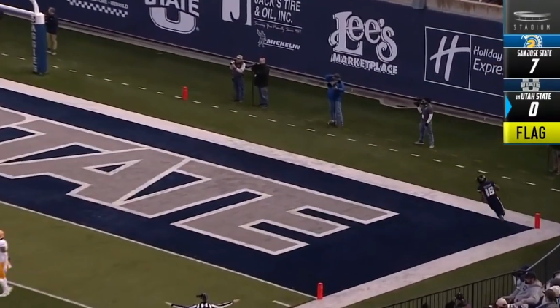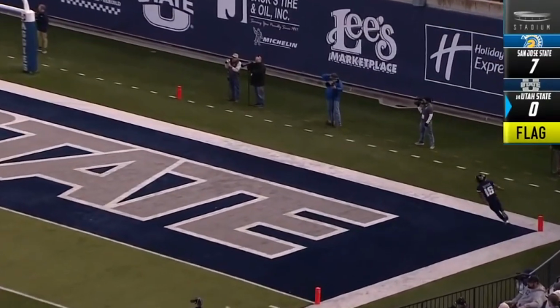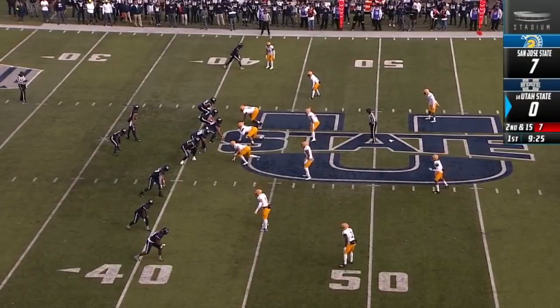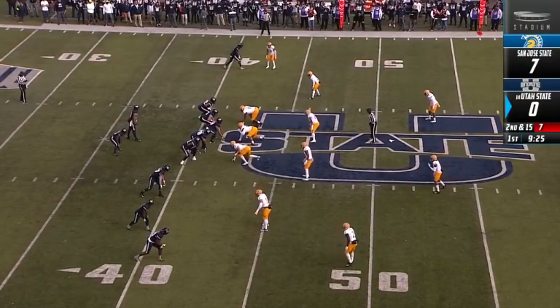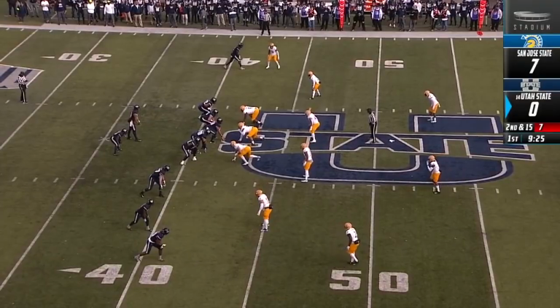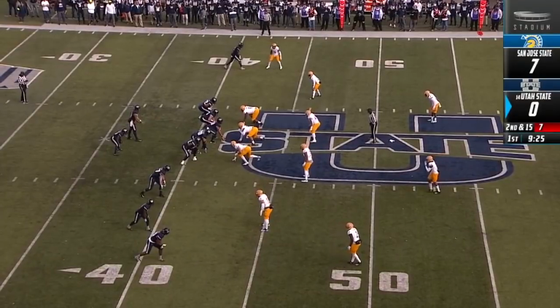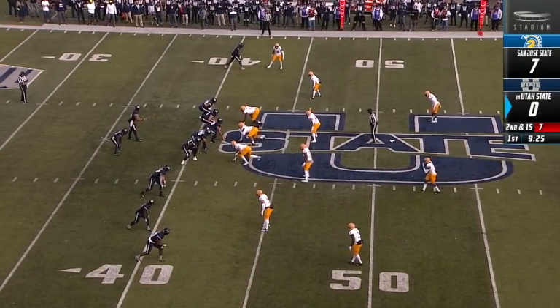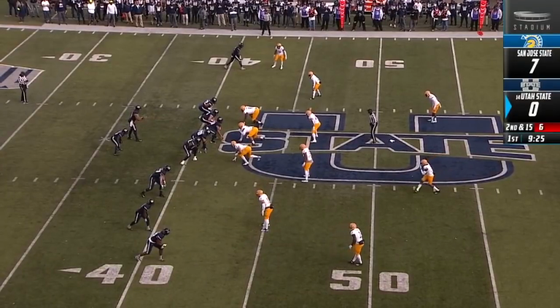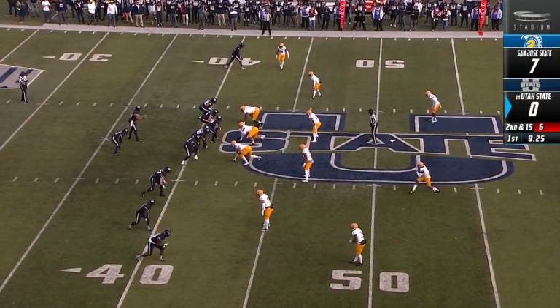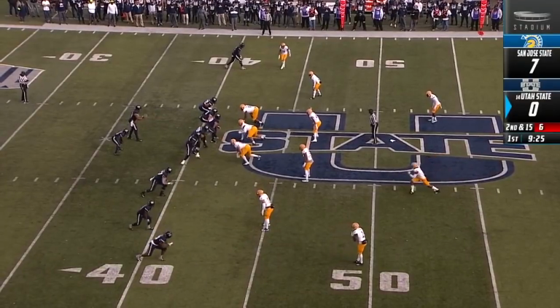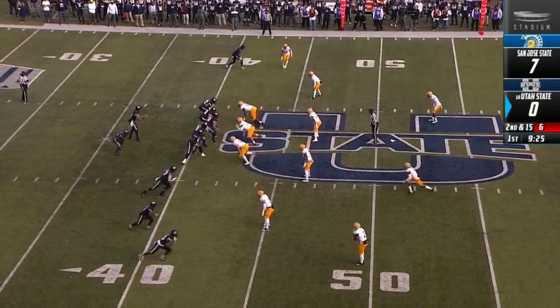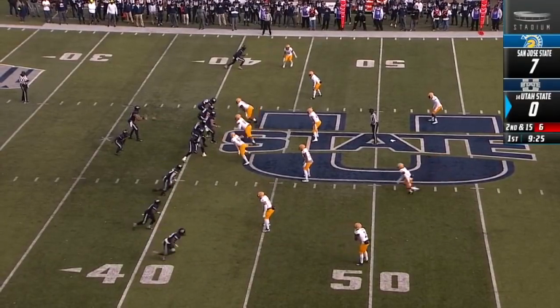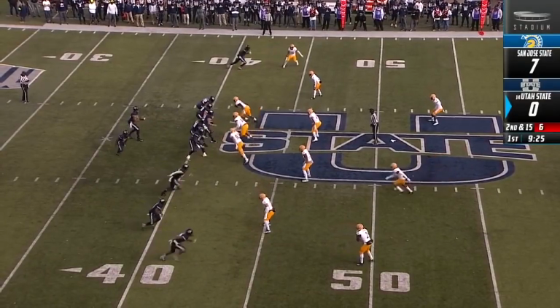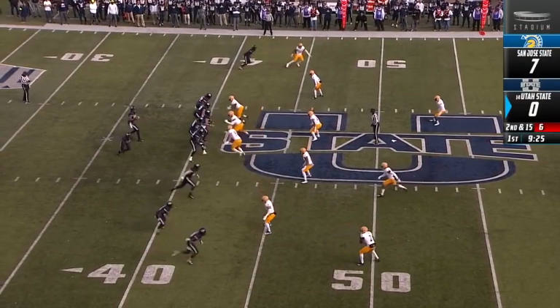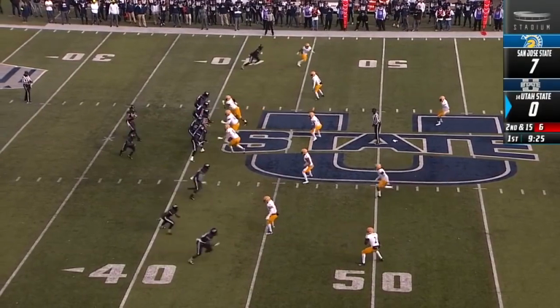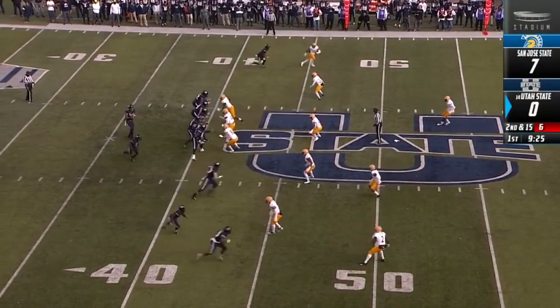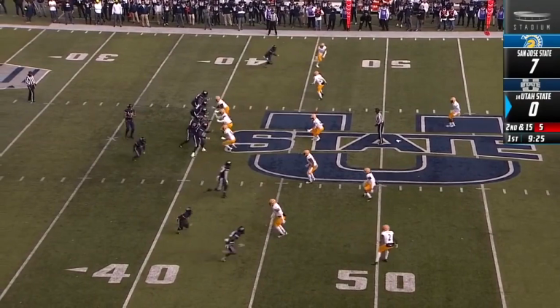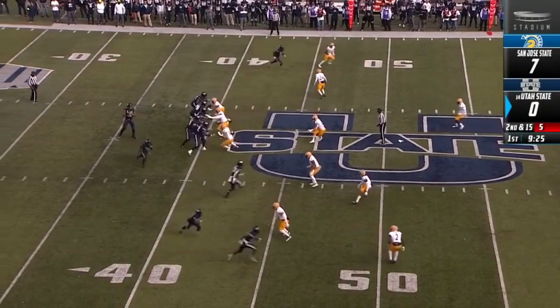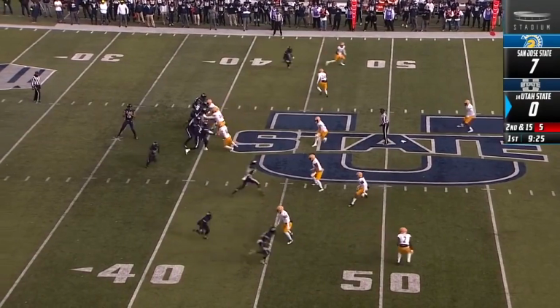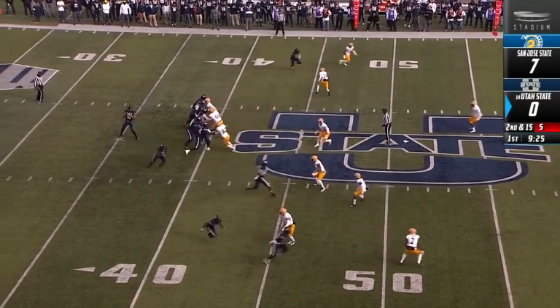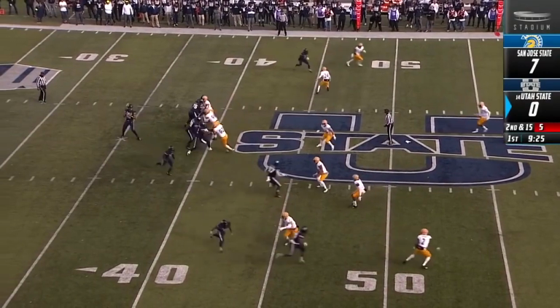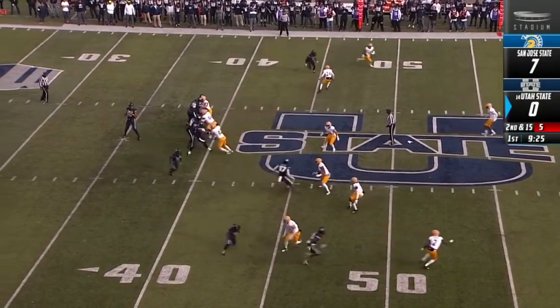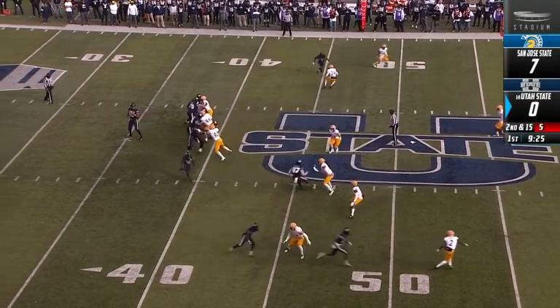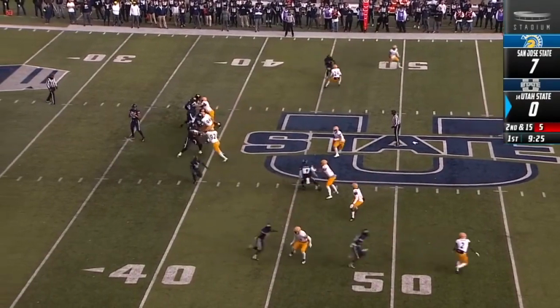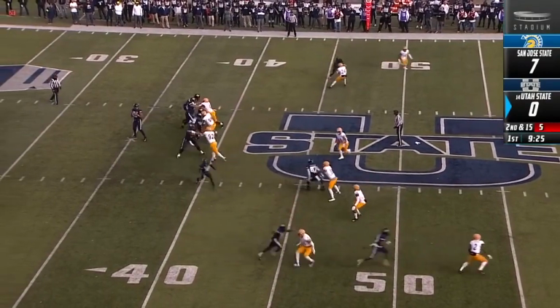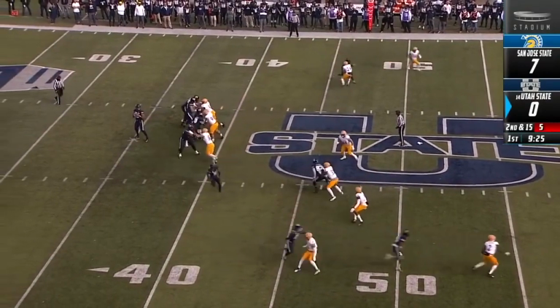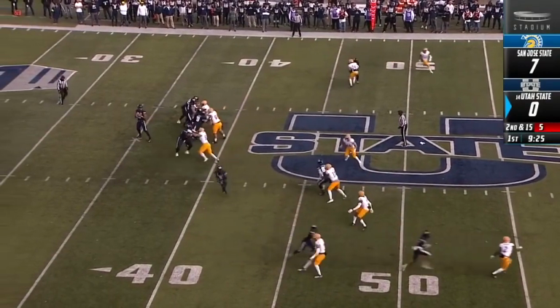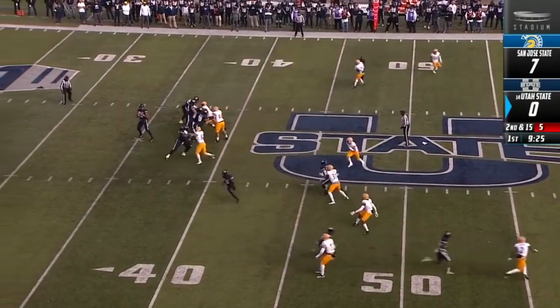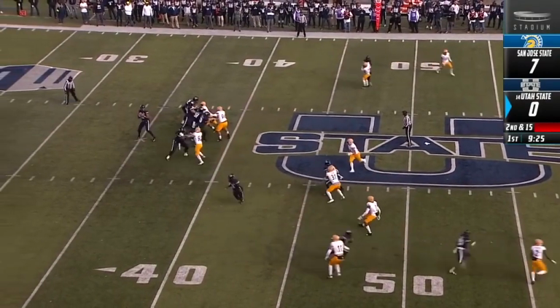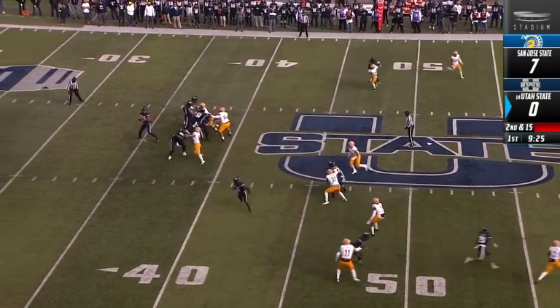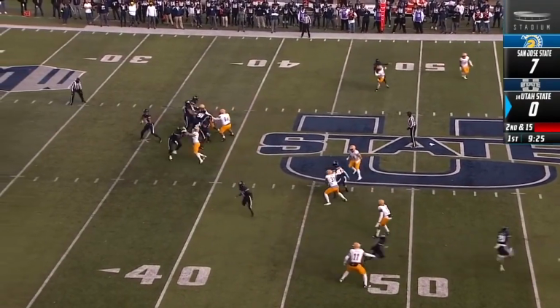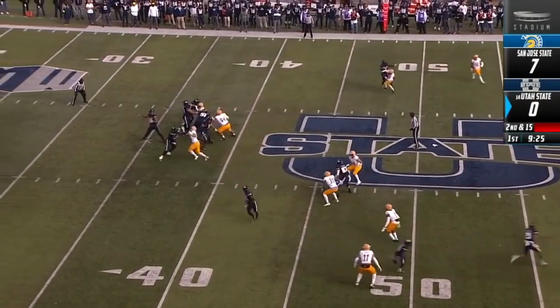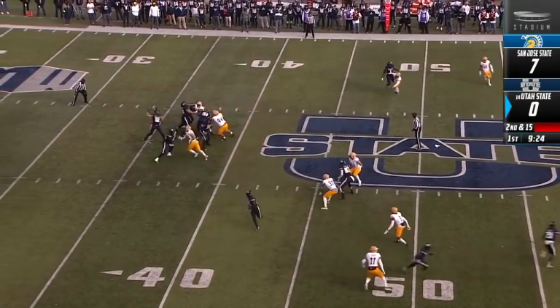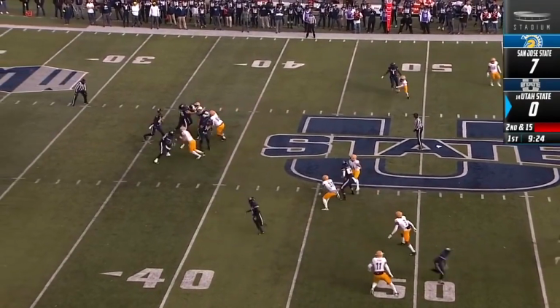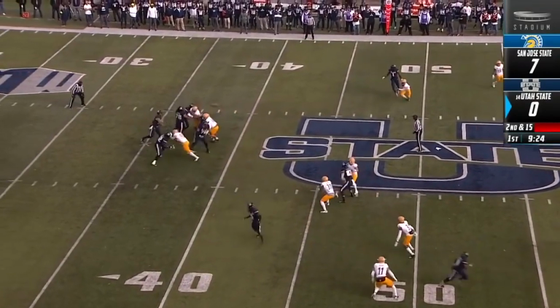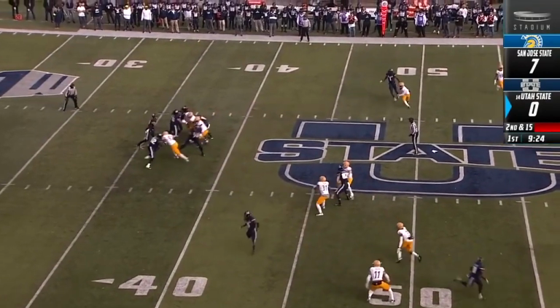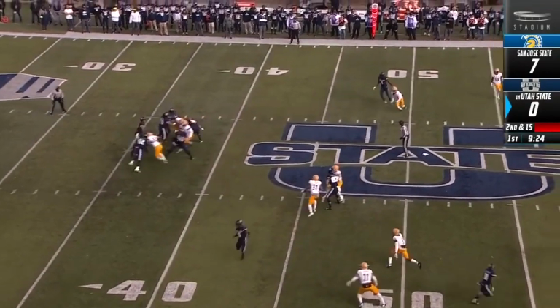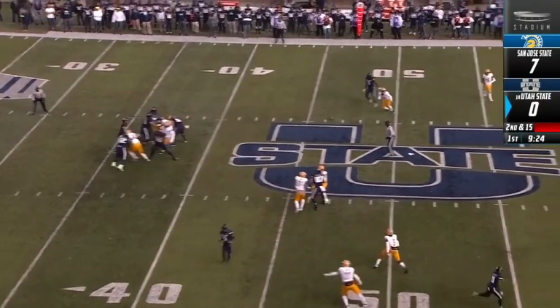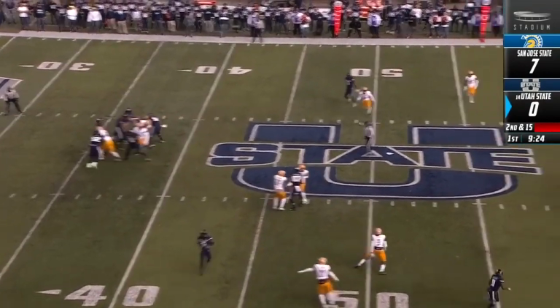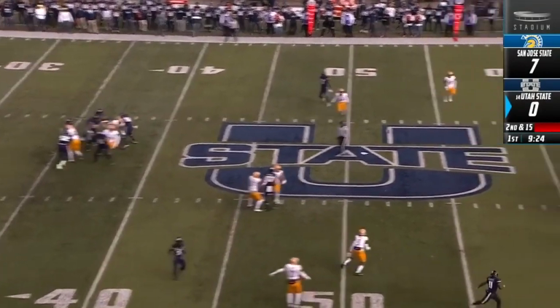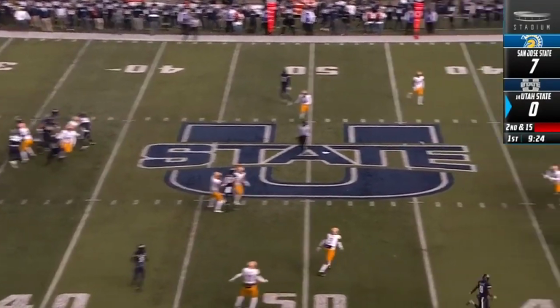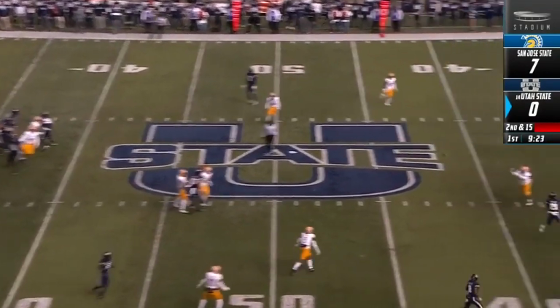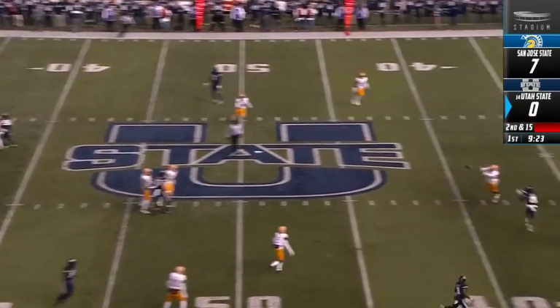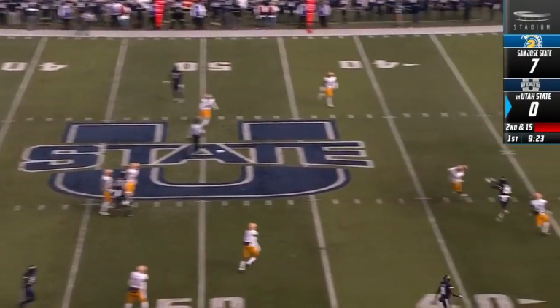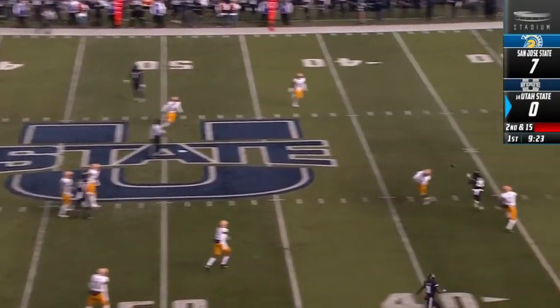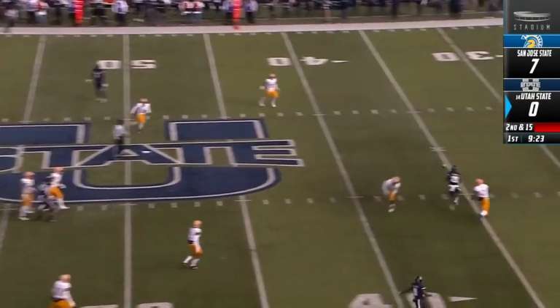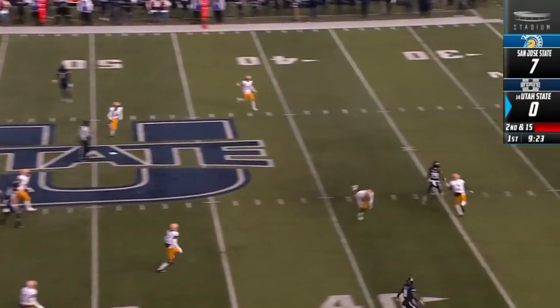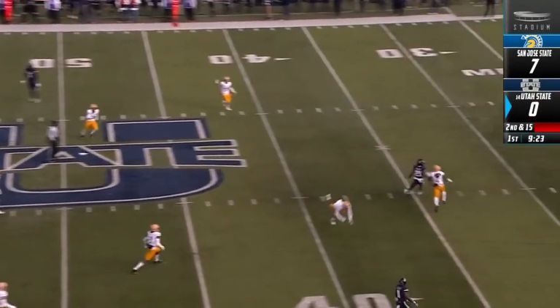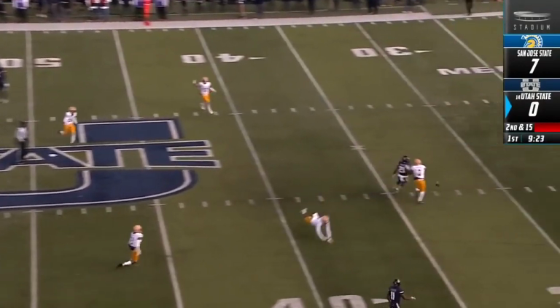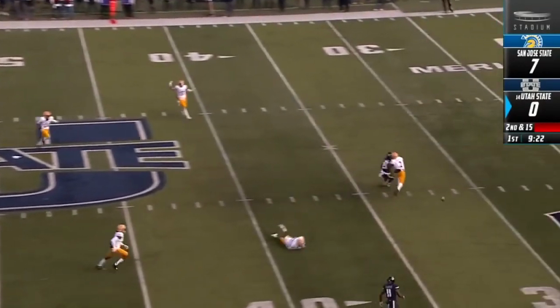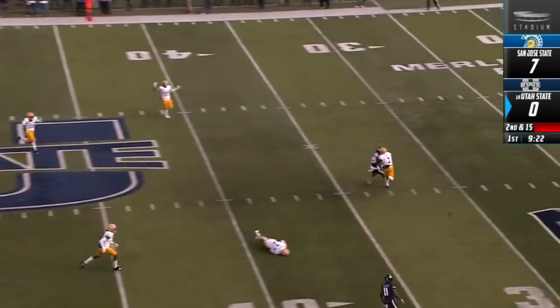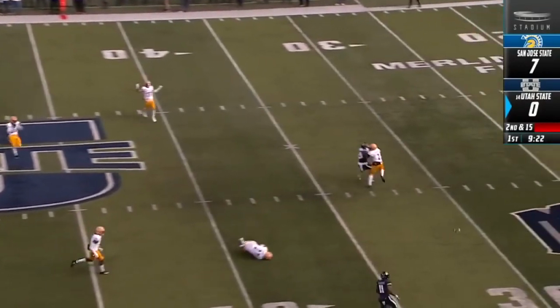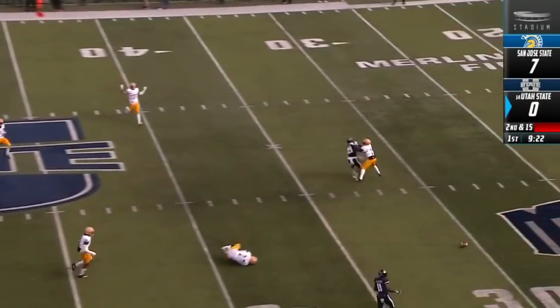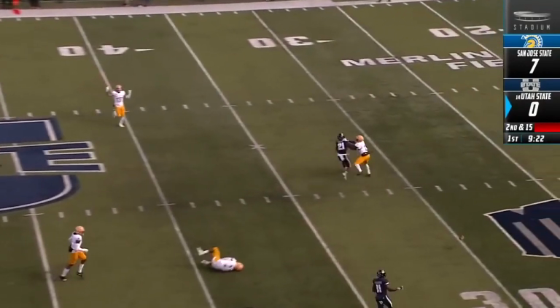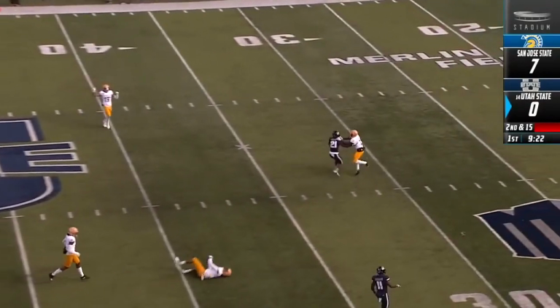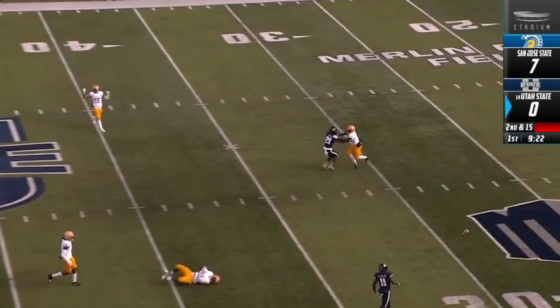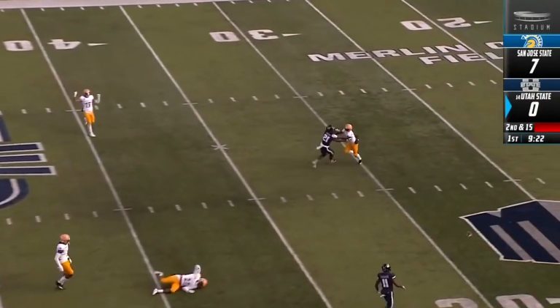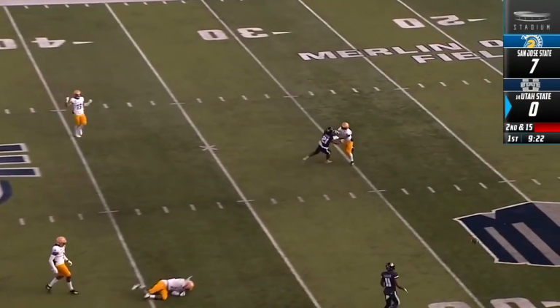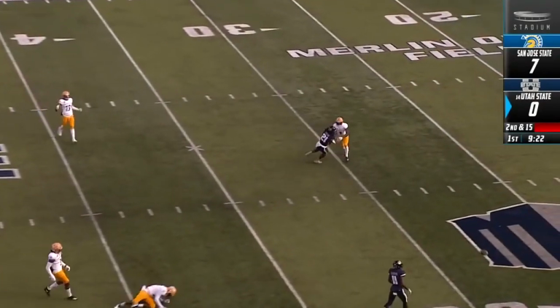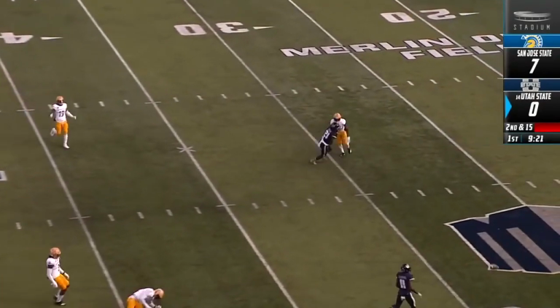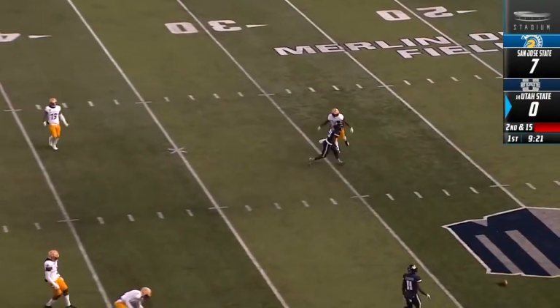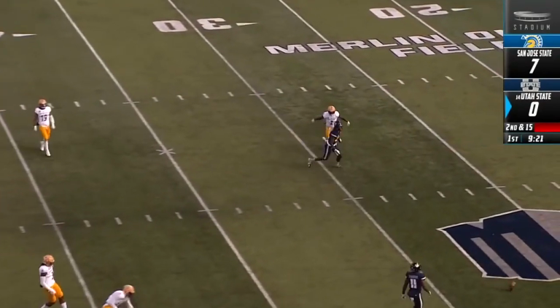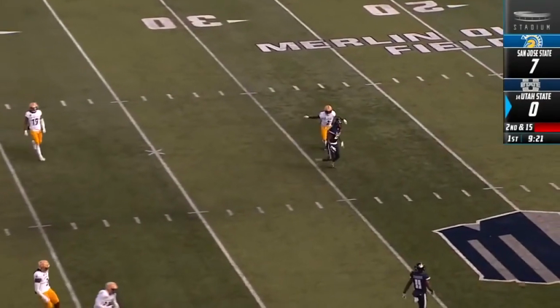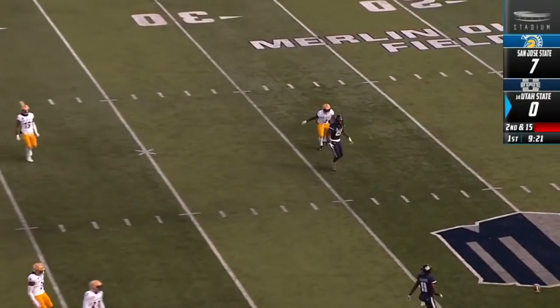But at halftime, it was no longer a game. Jordan Love looking, looking — and that's almost picked off.